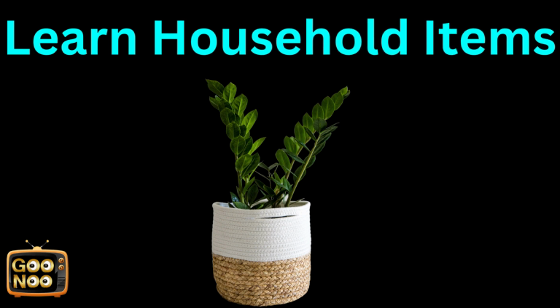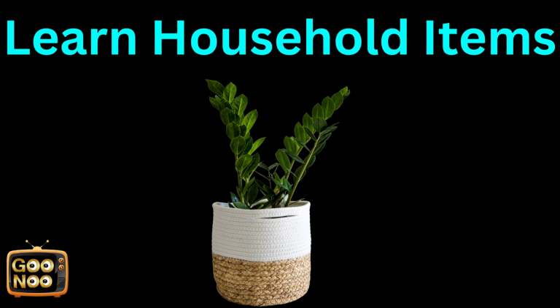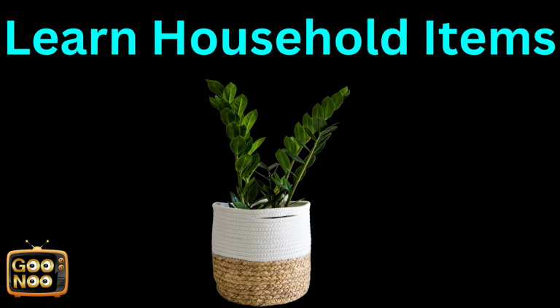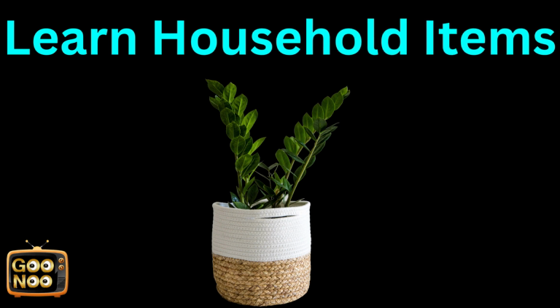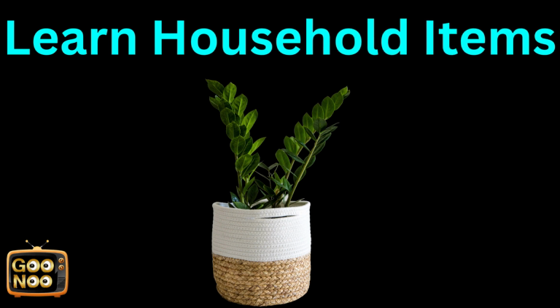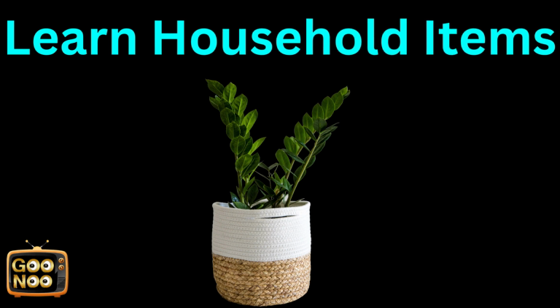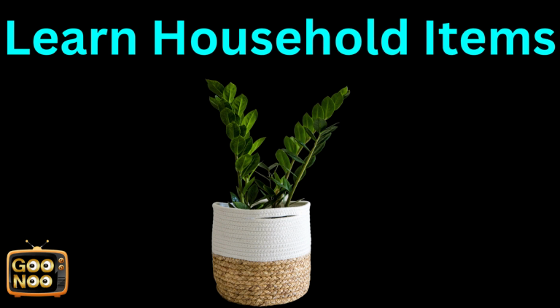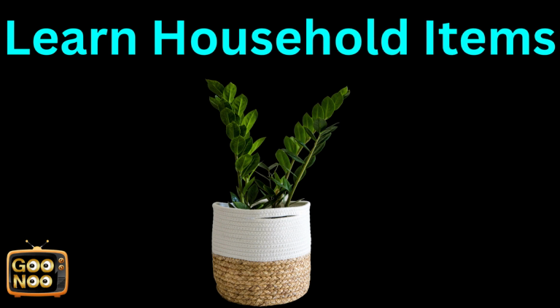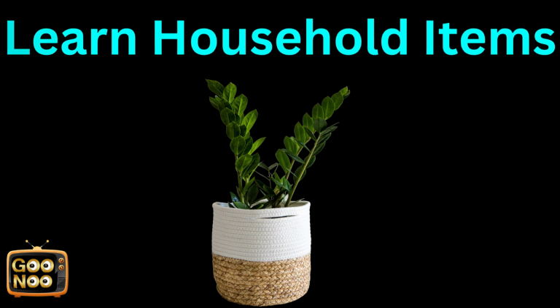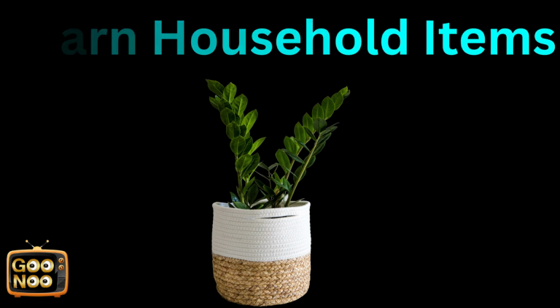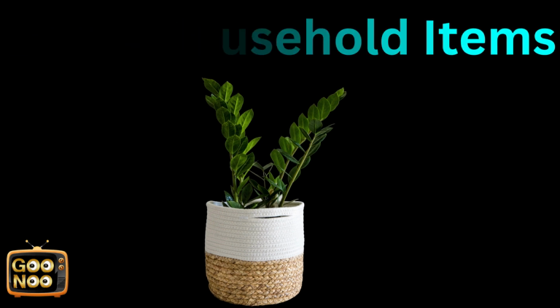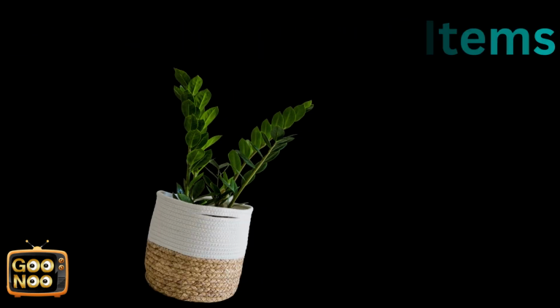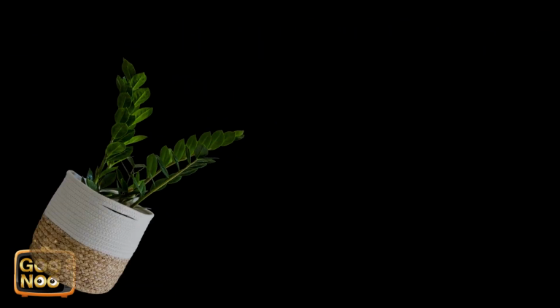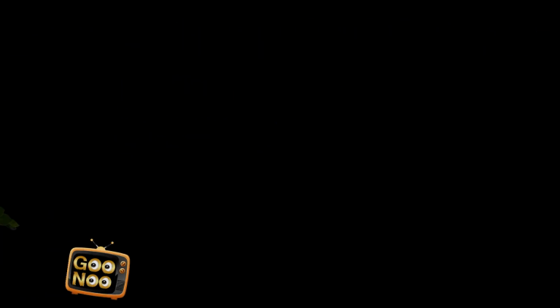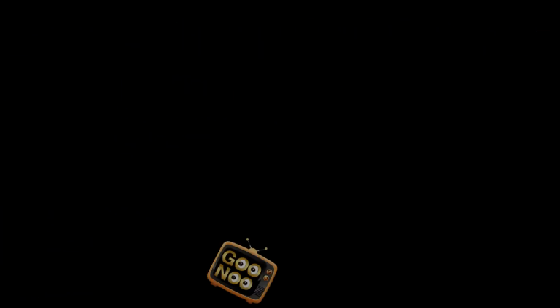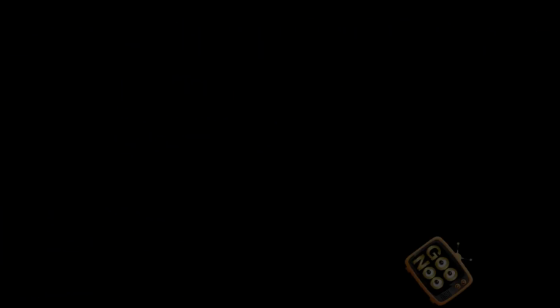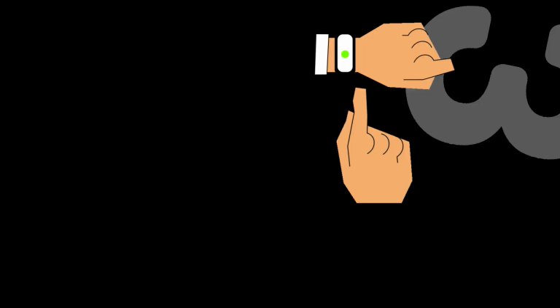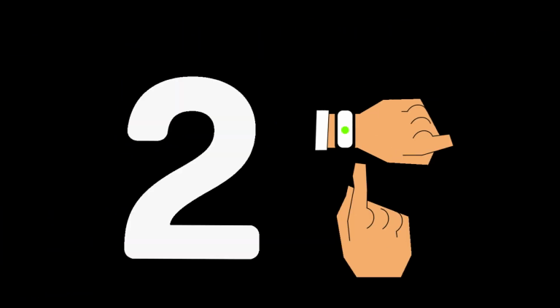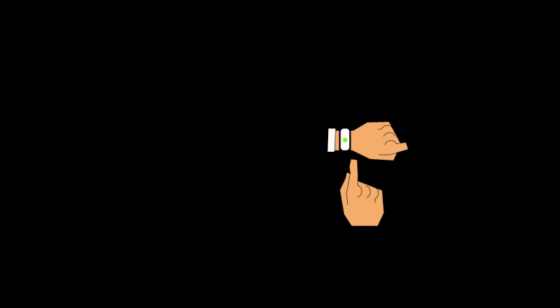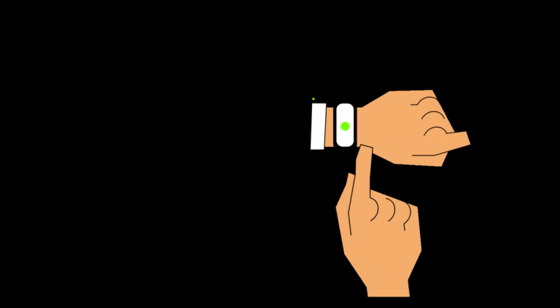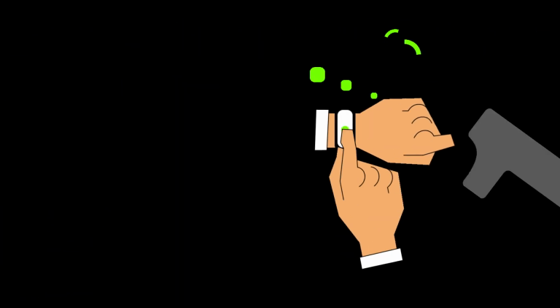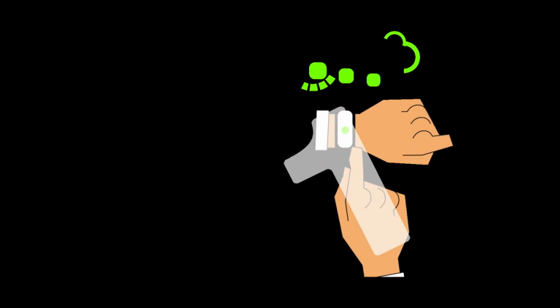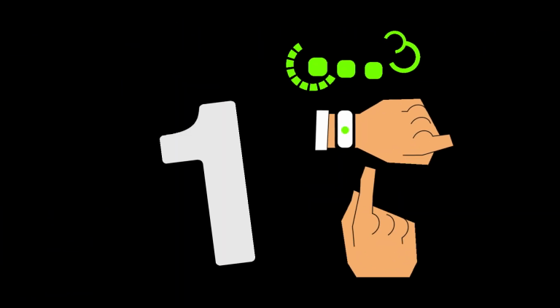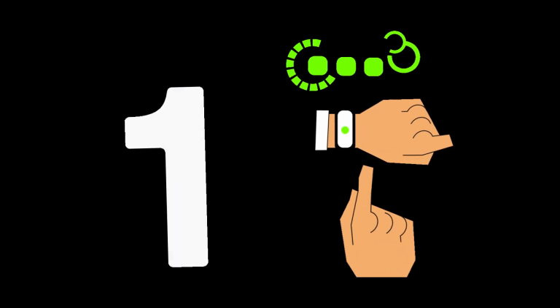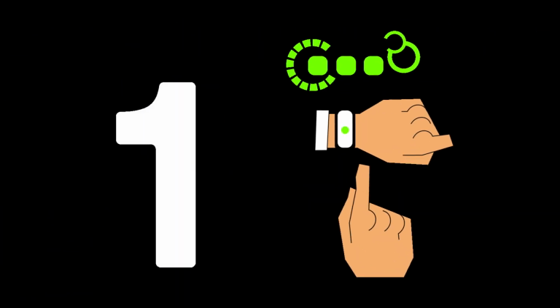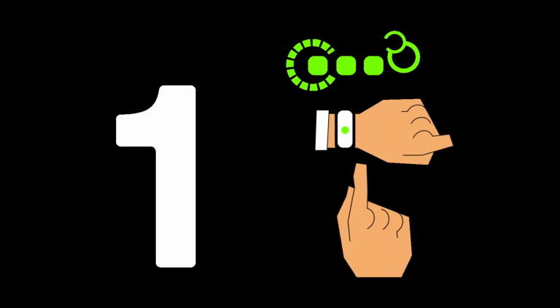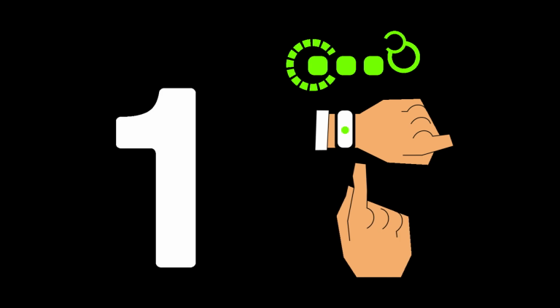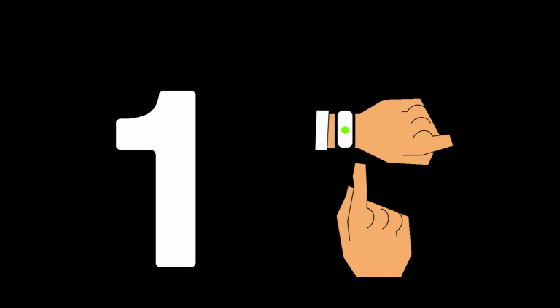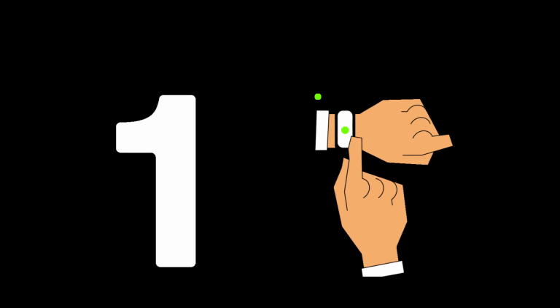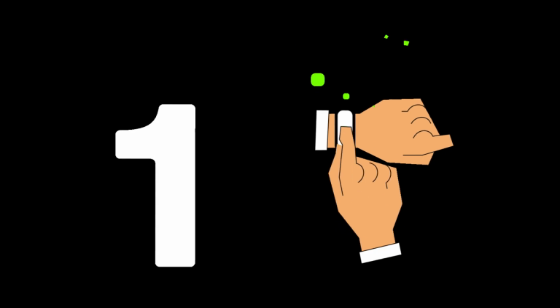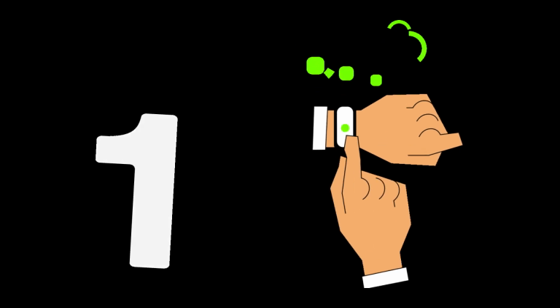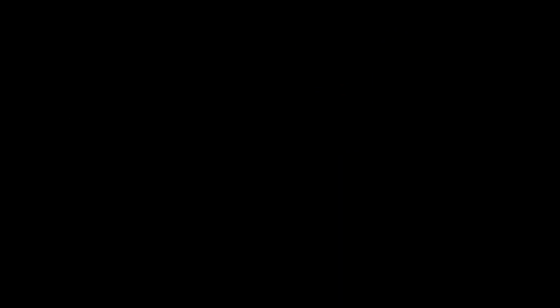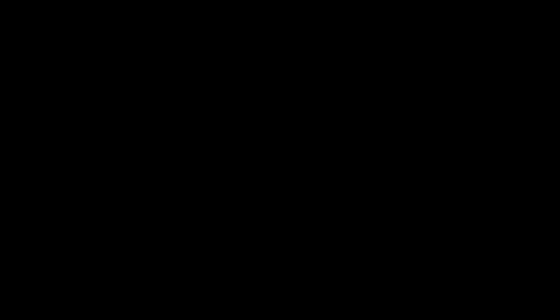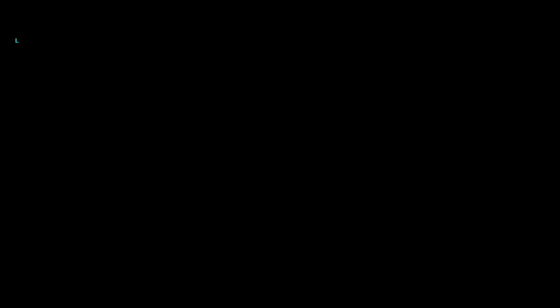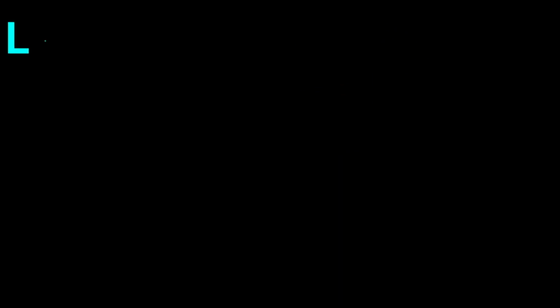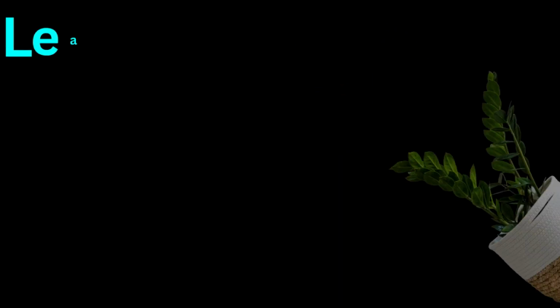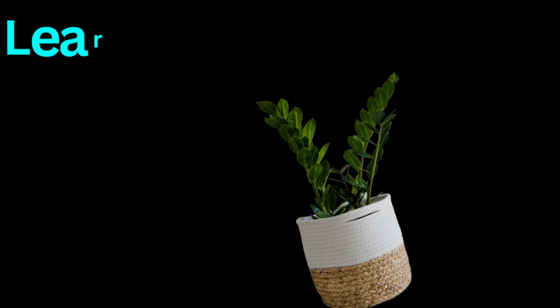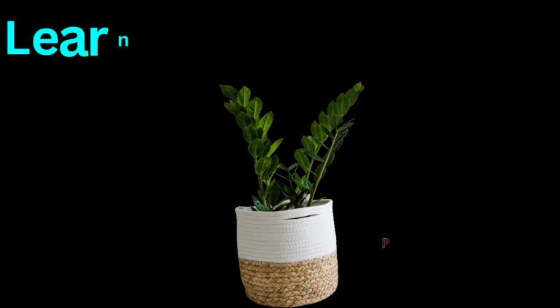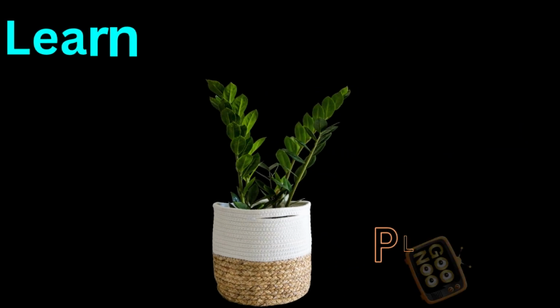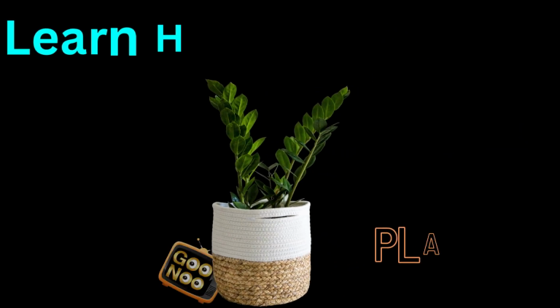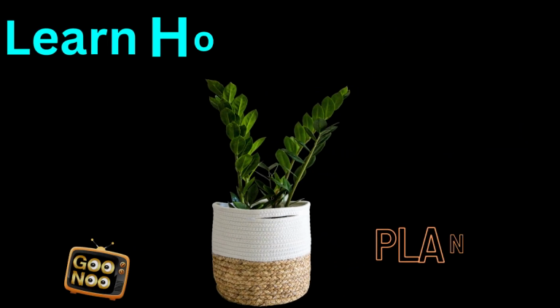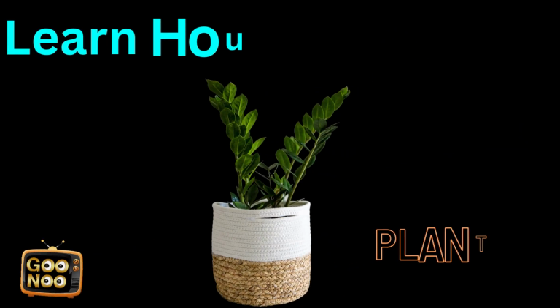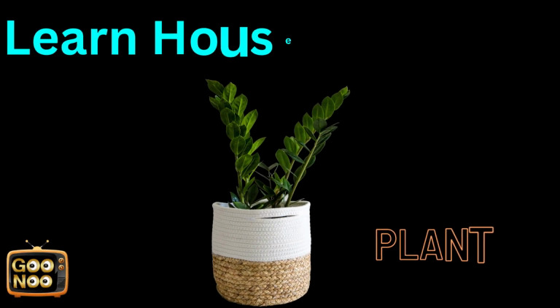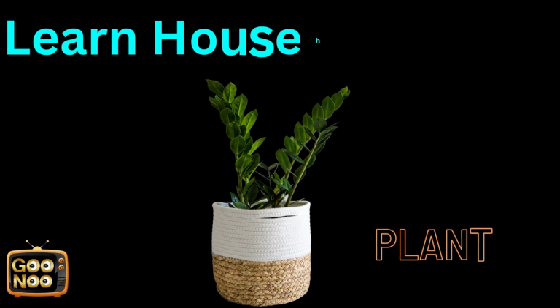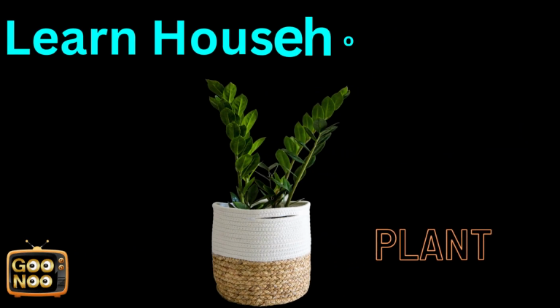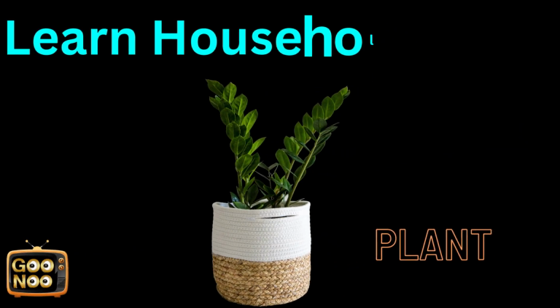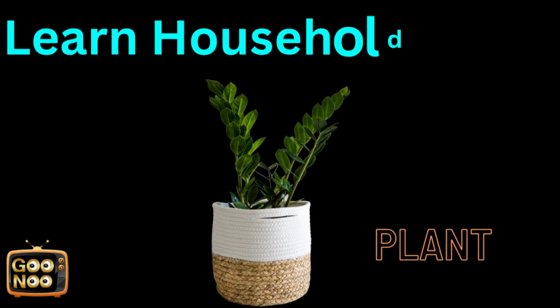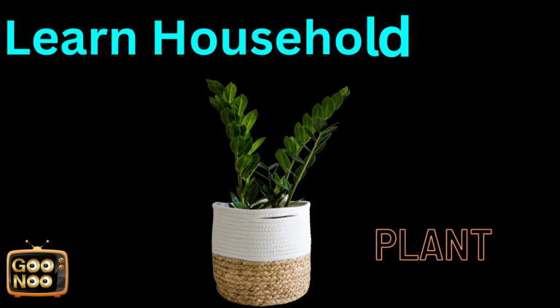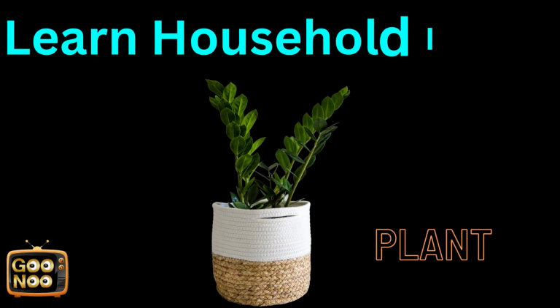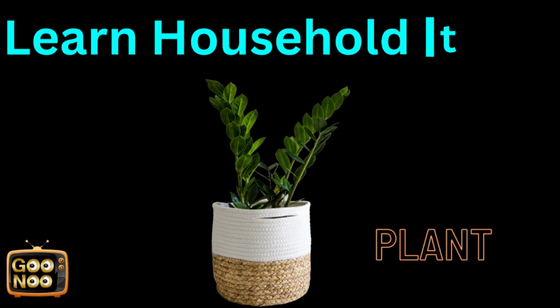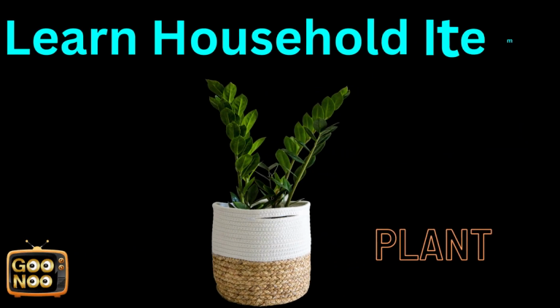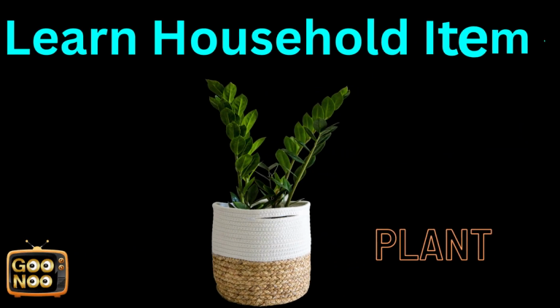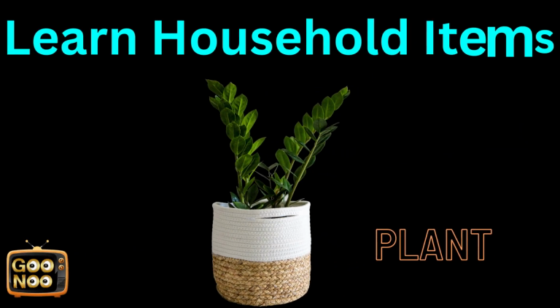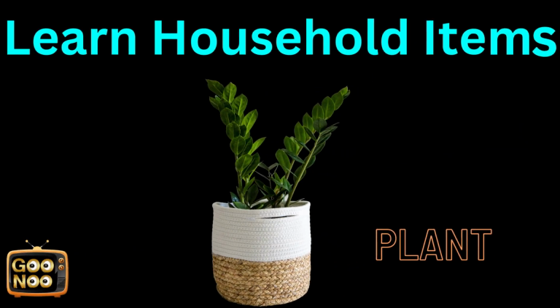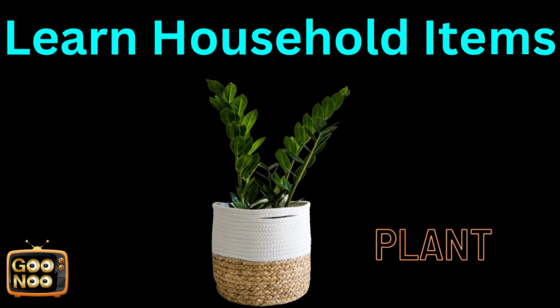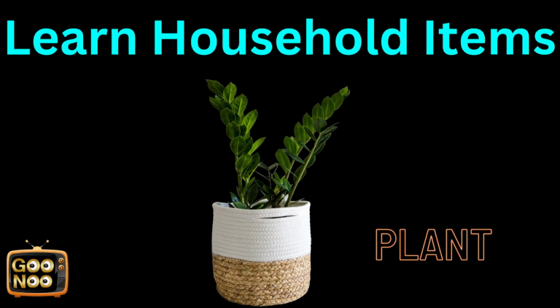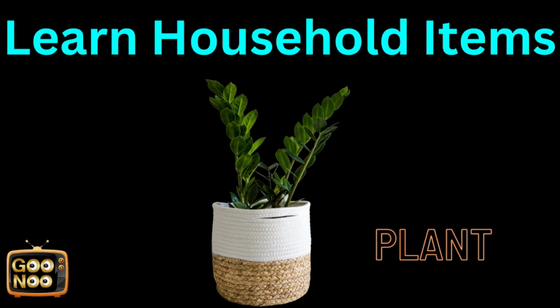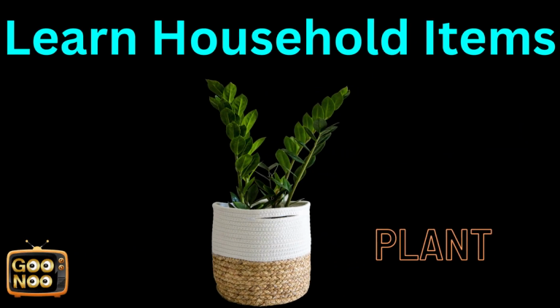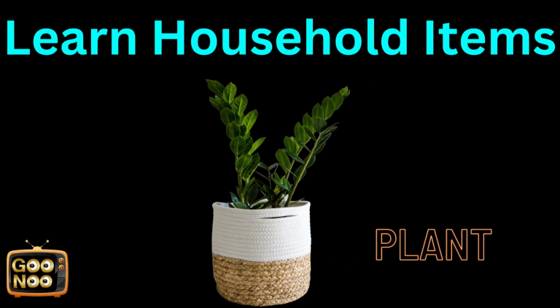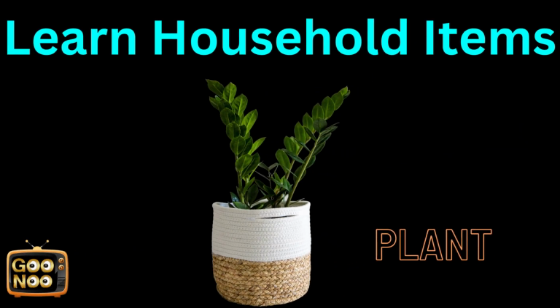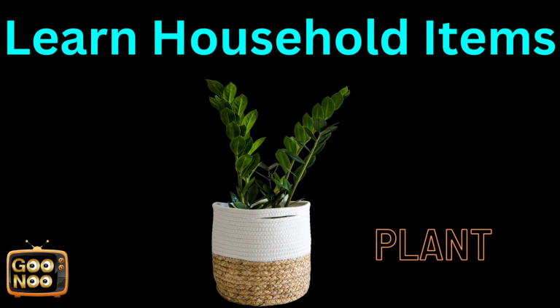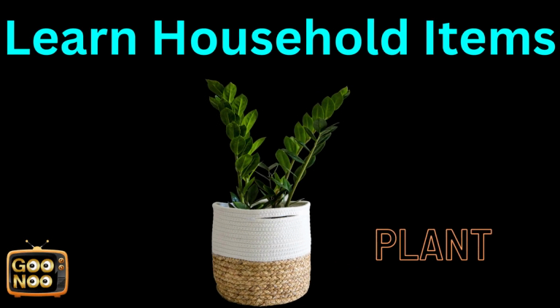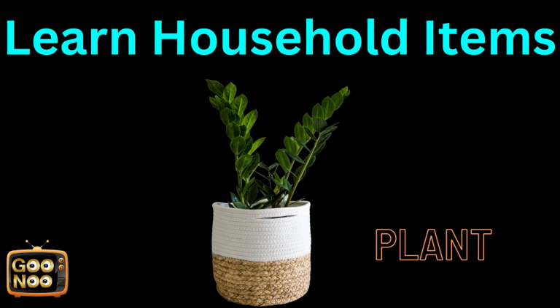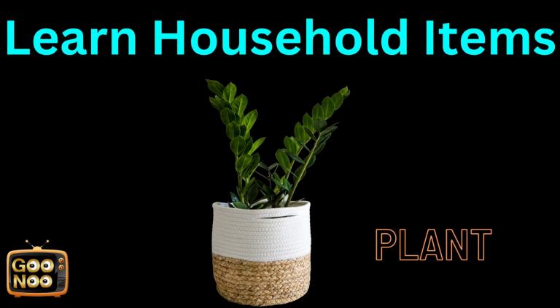What is this? Try to guess this thing. It's a plant.